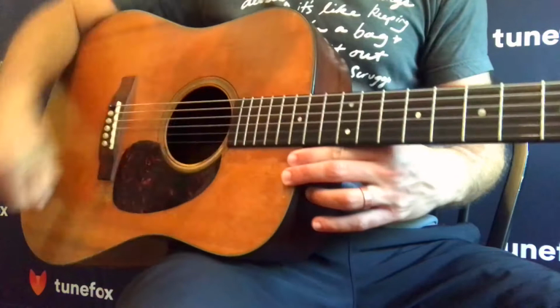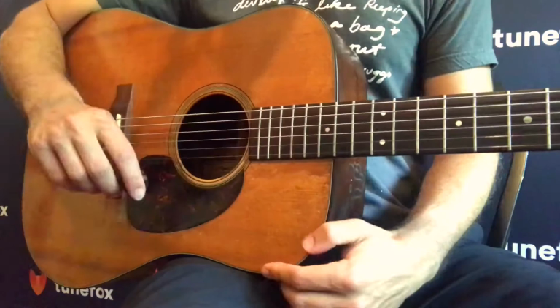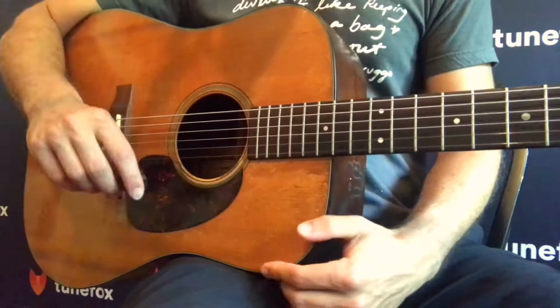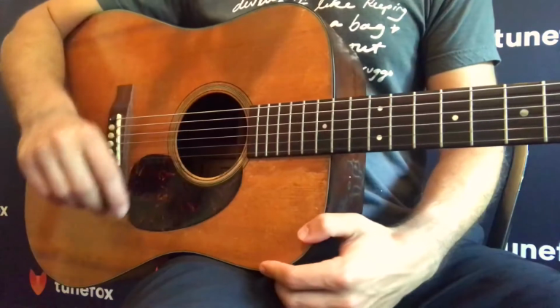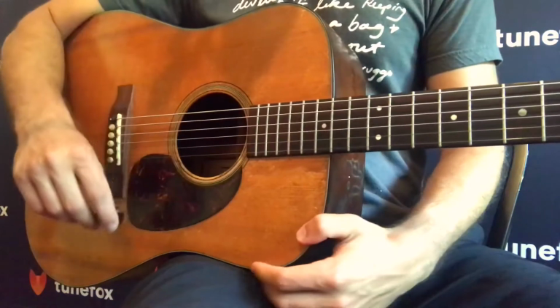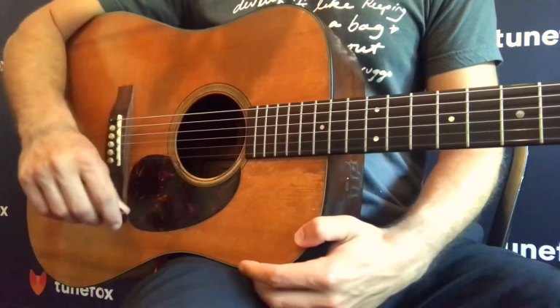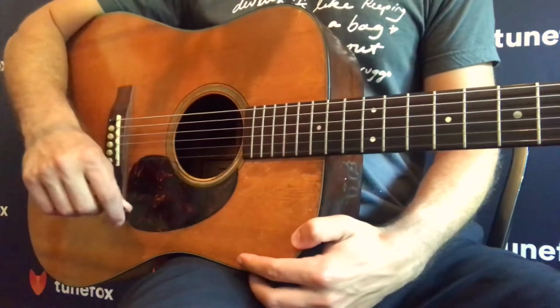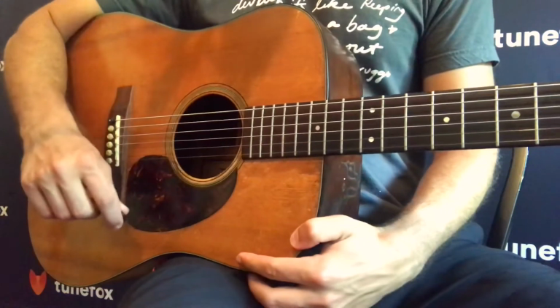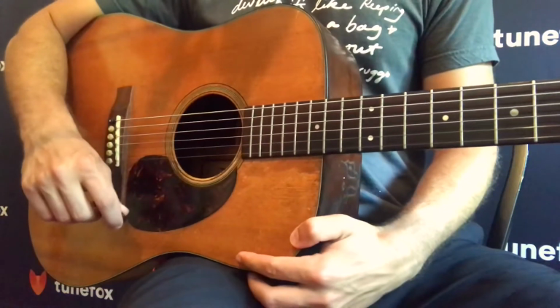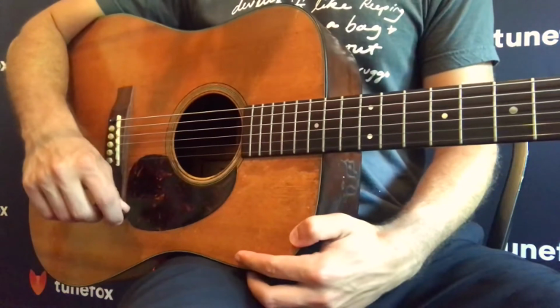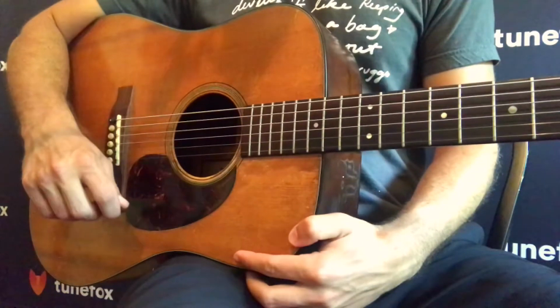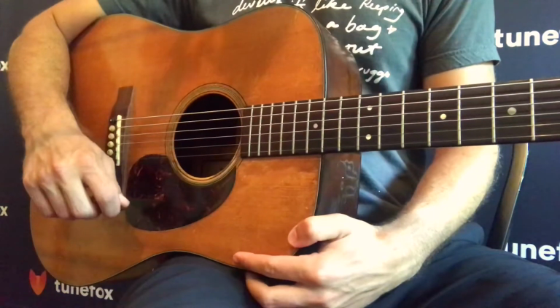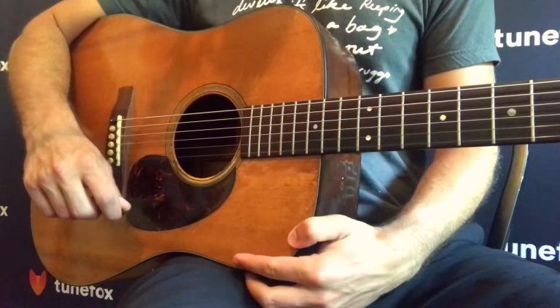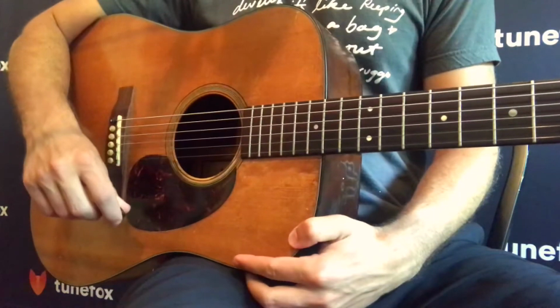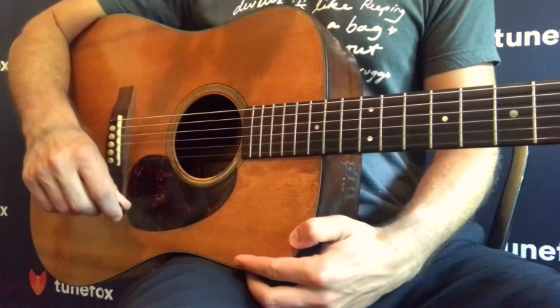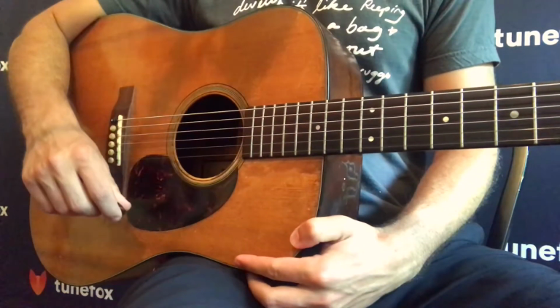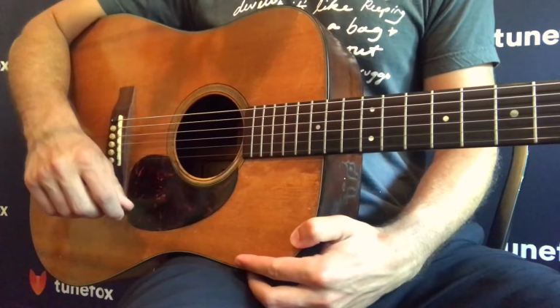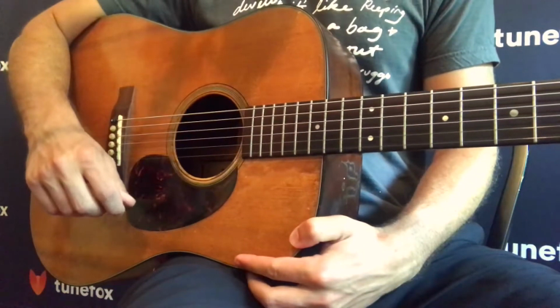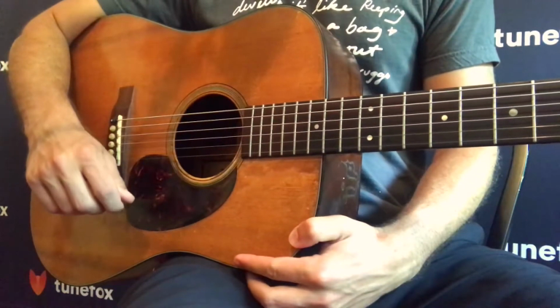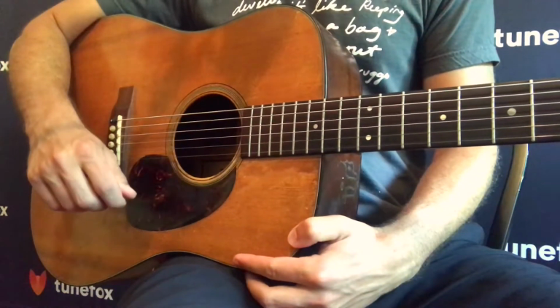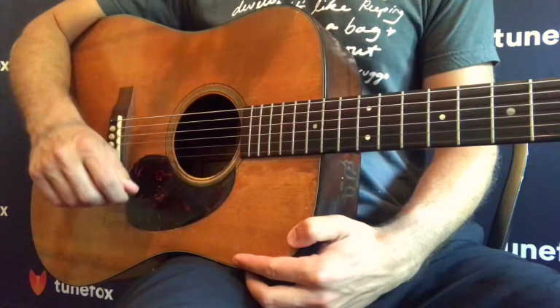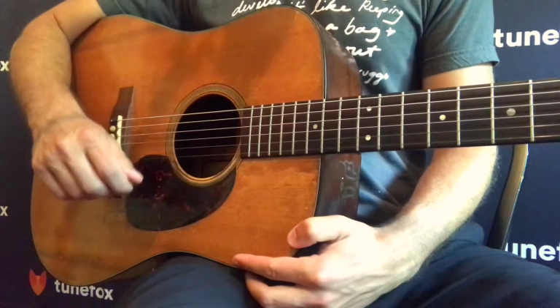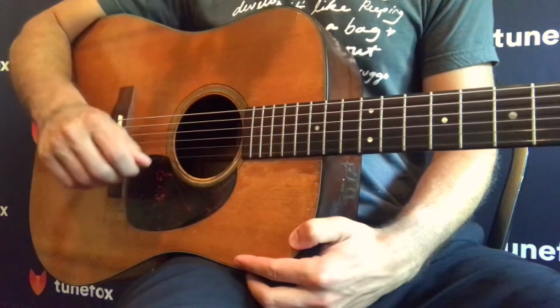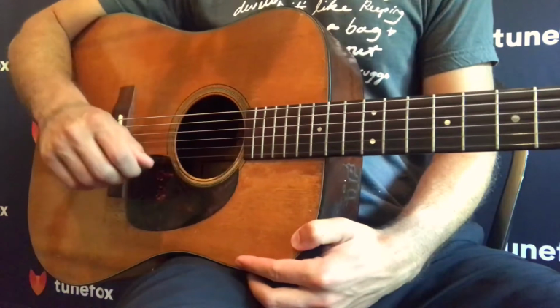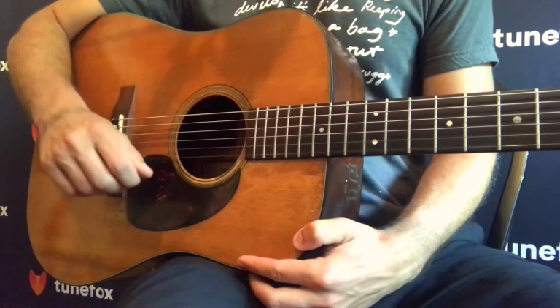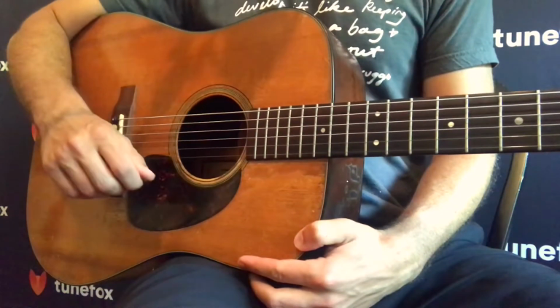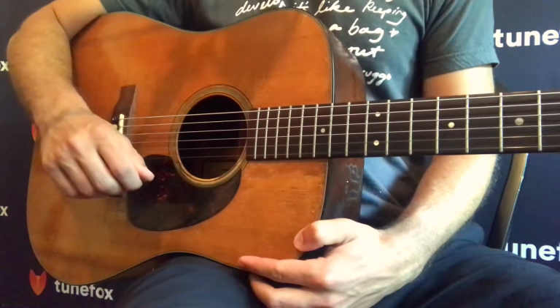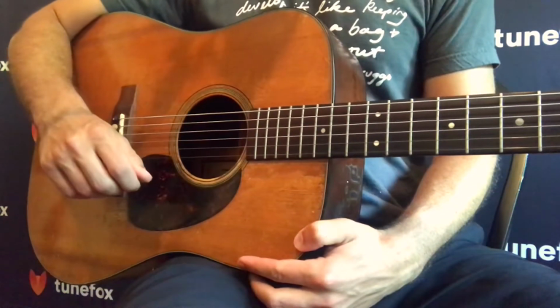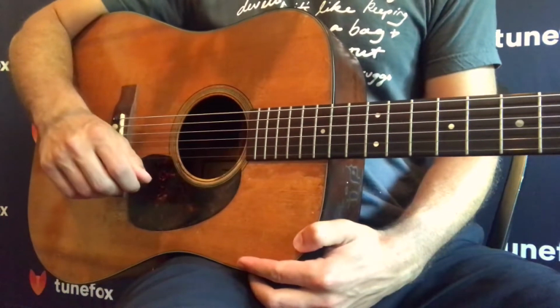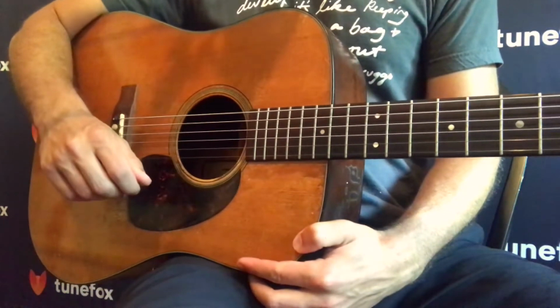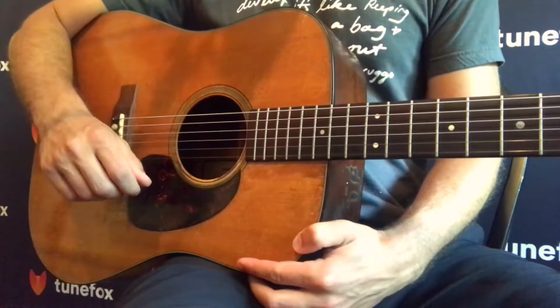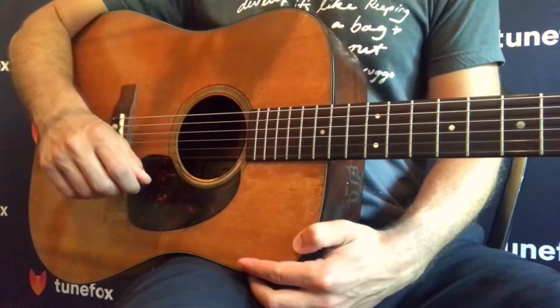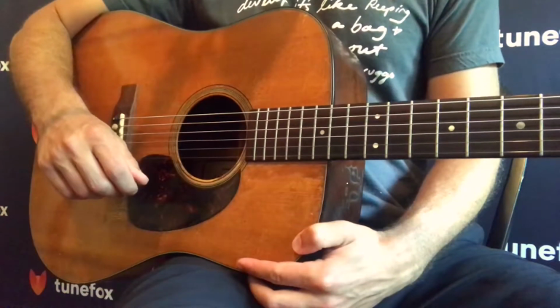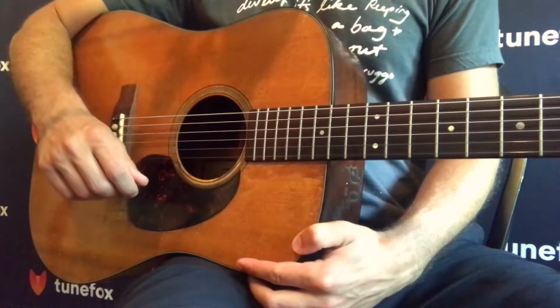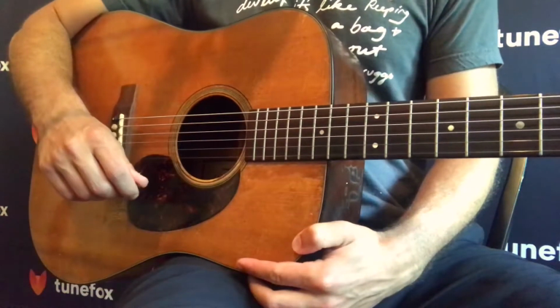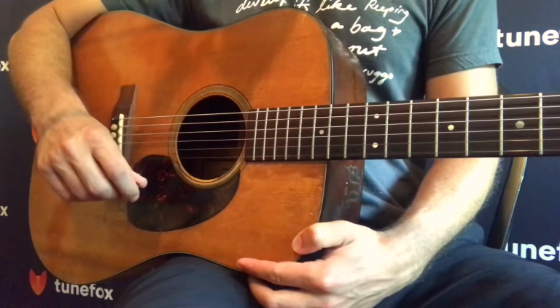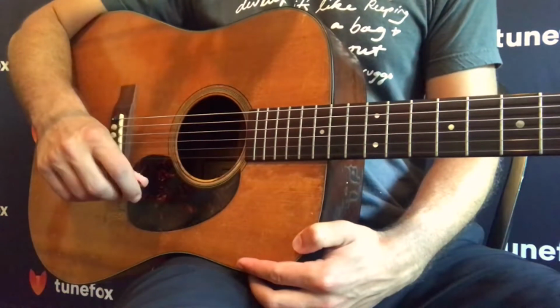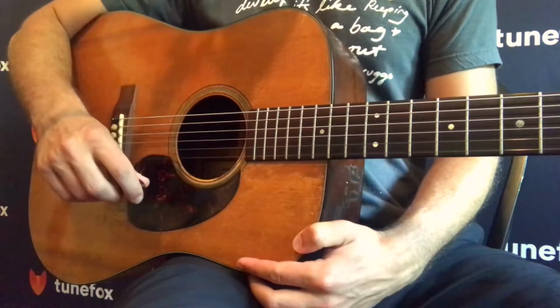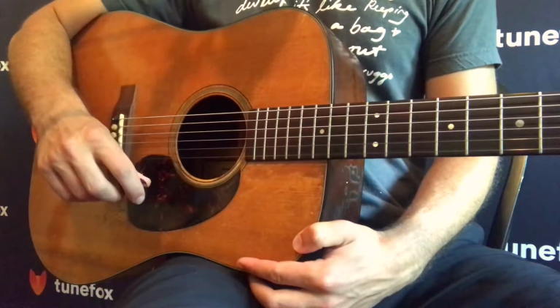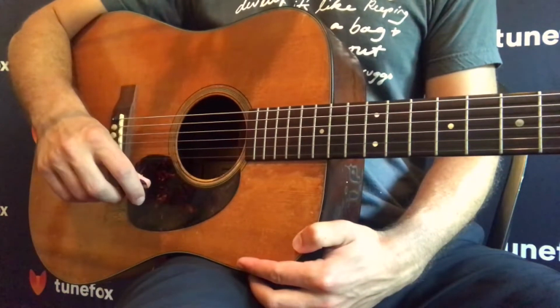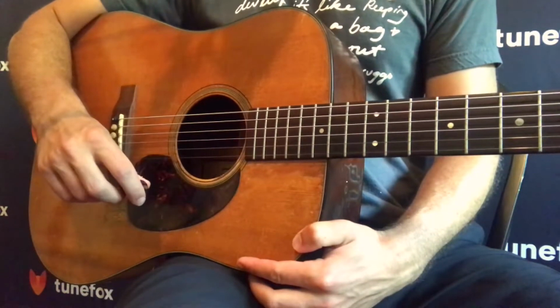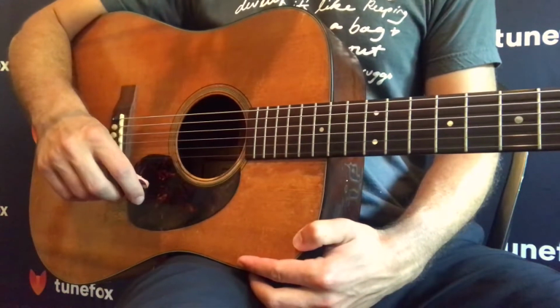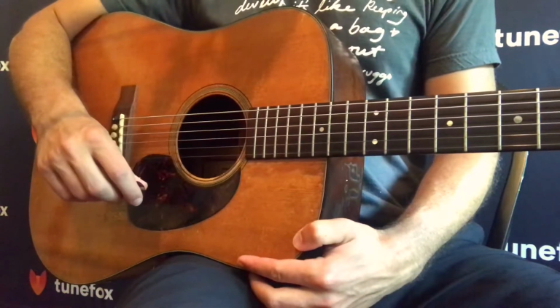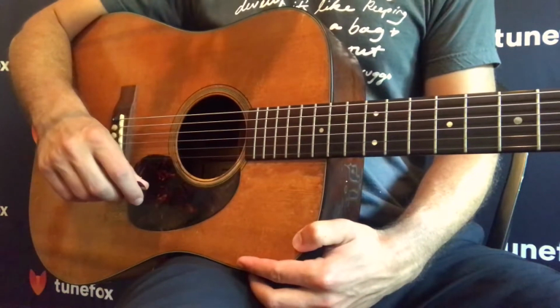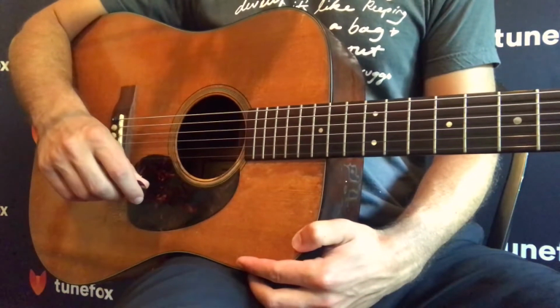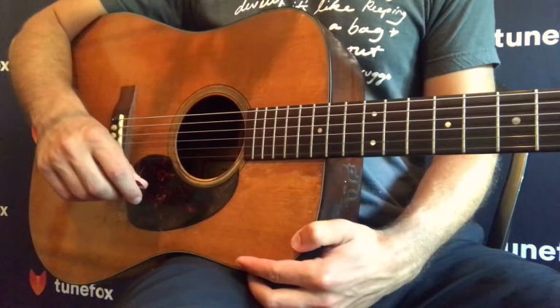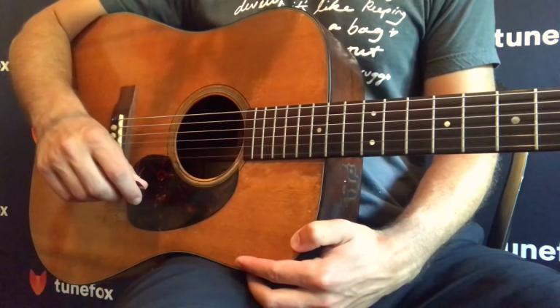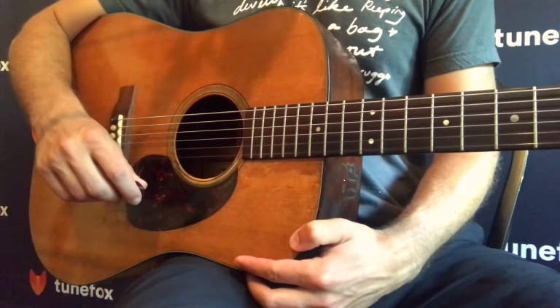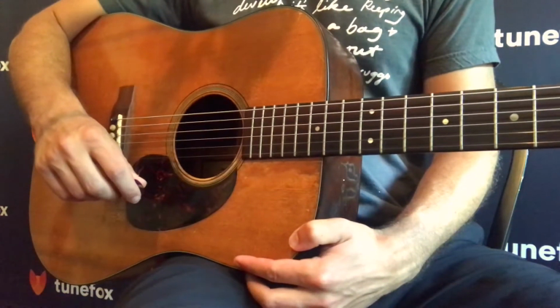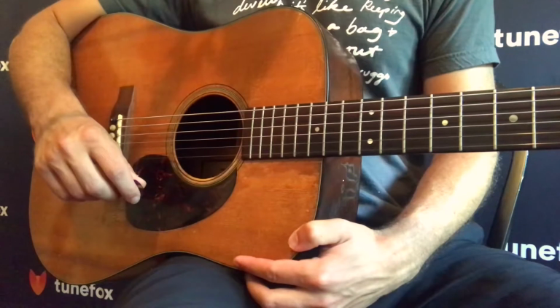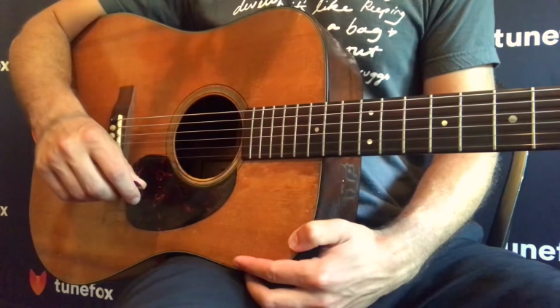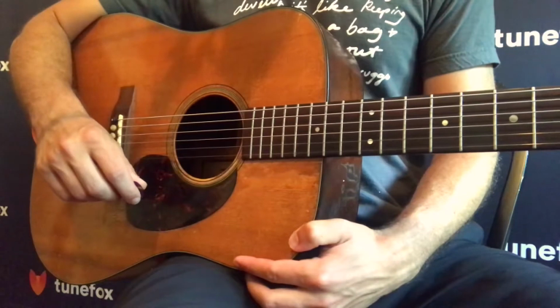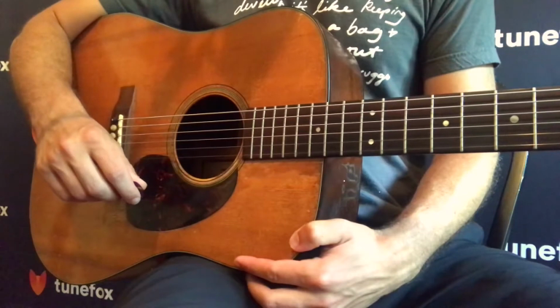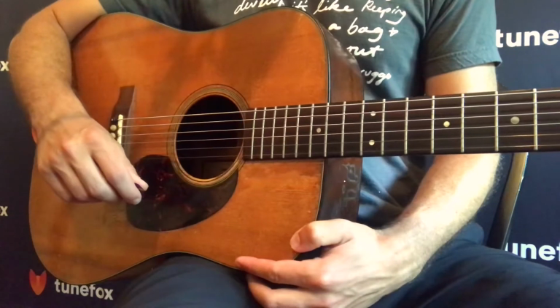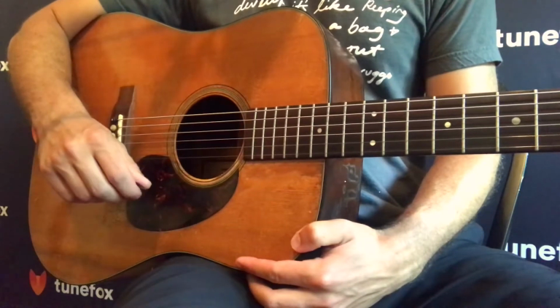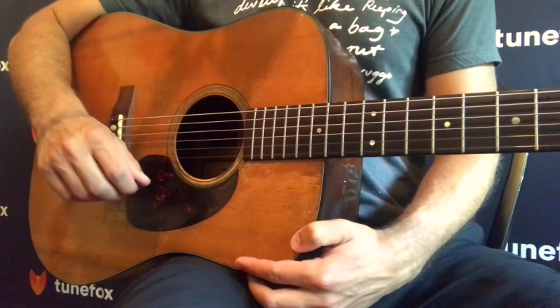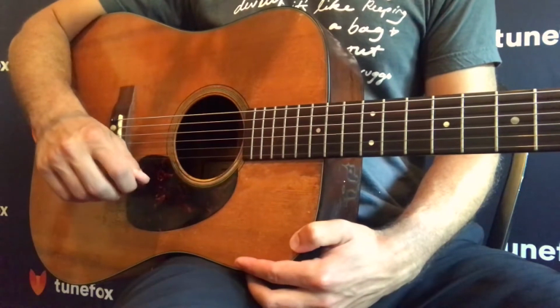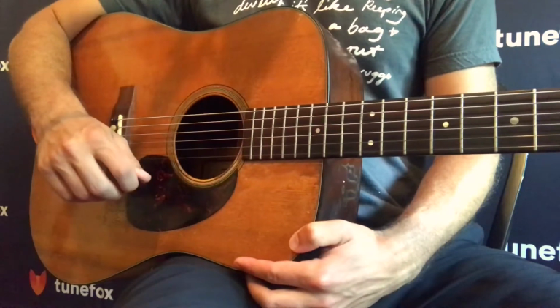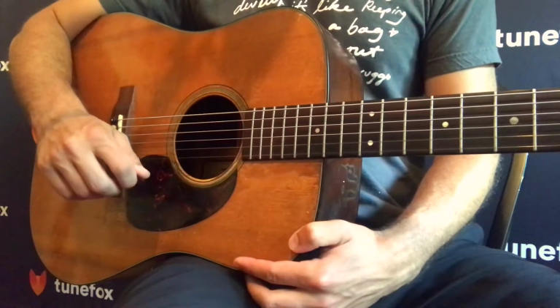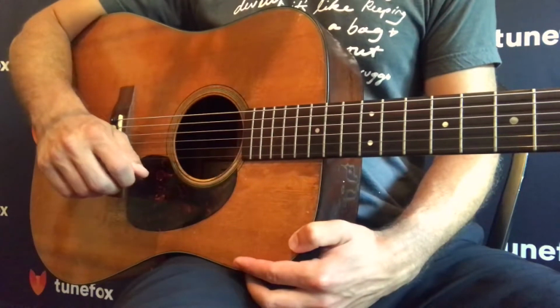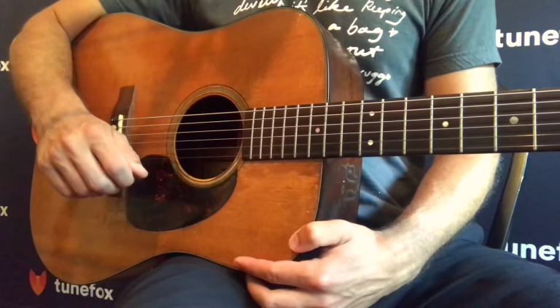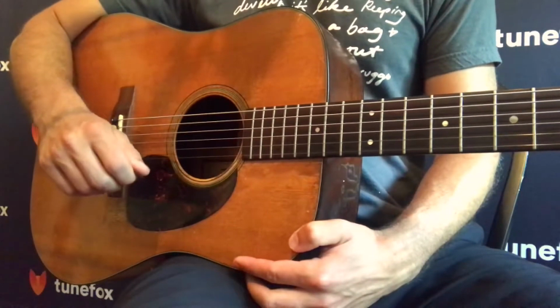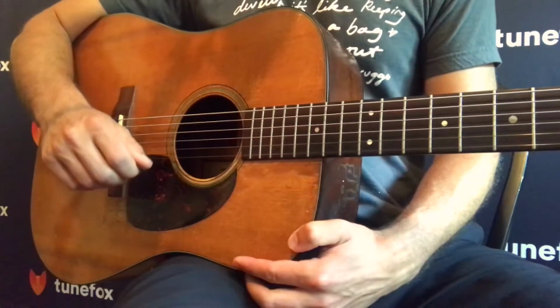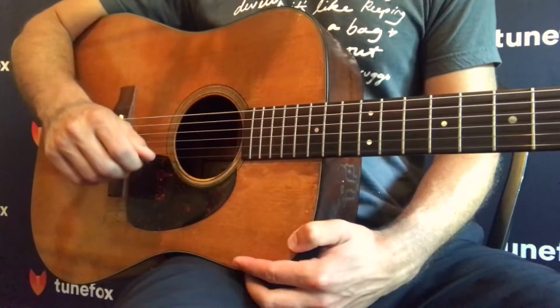Just as we did with strumming, we're going to take a look at our right hand and I'm going to show you some different exercises you can do to get your technique down.